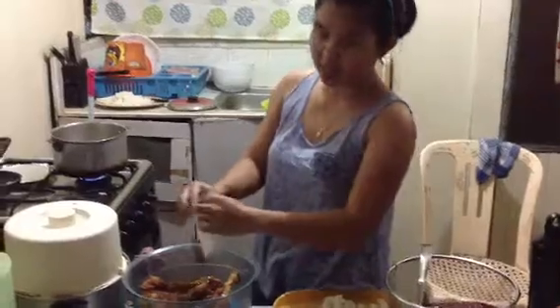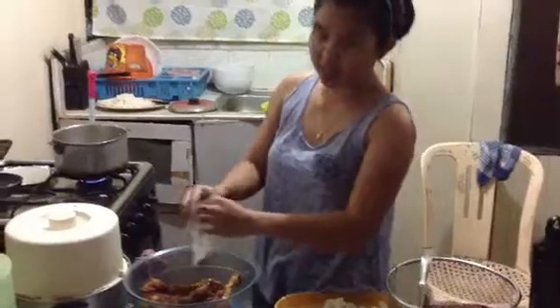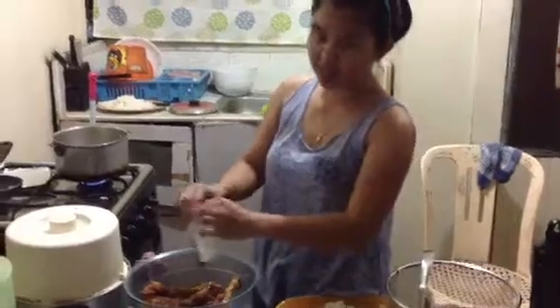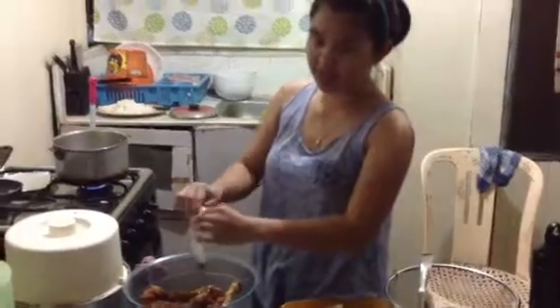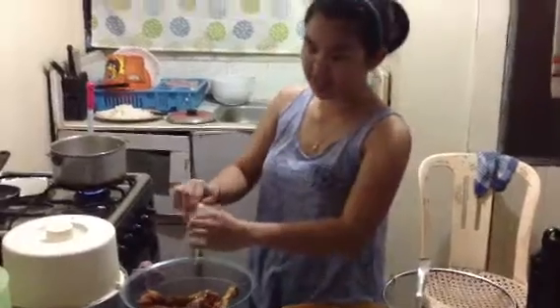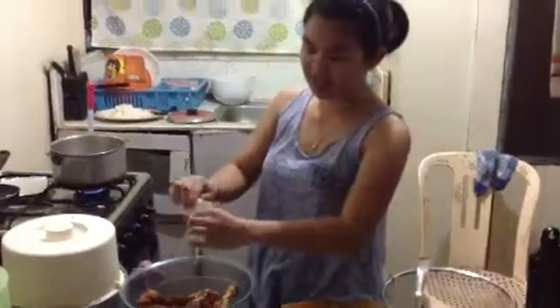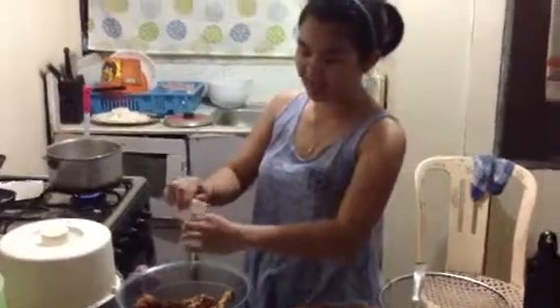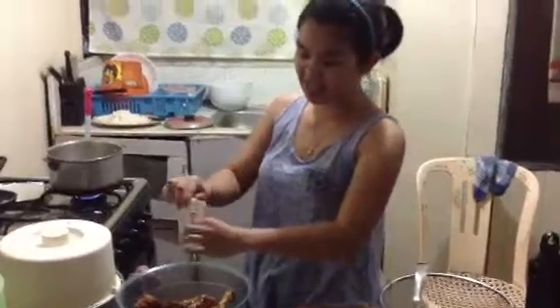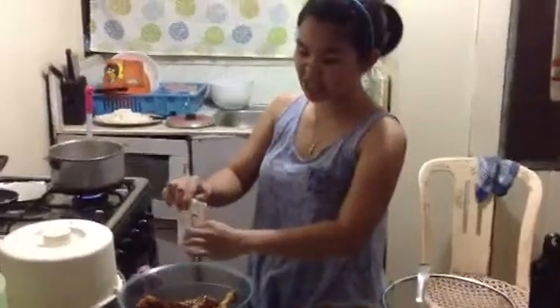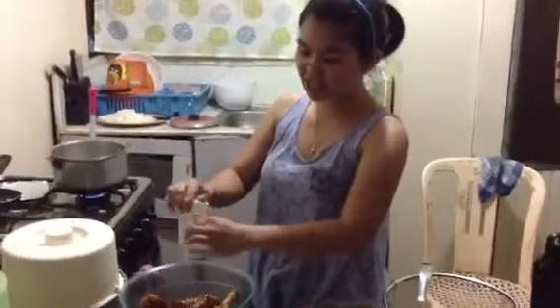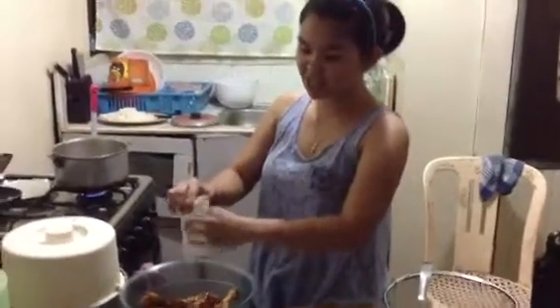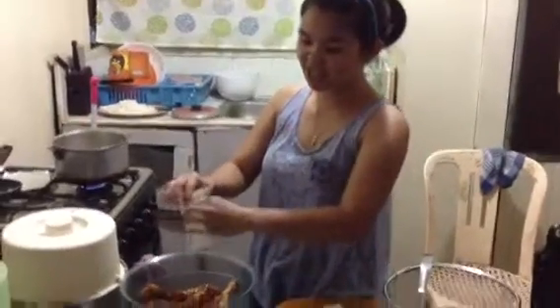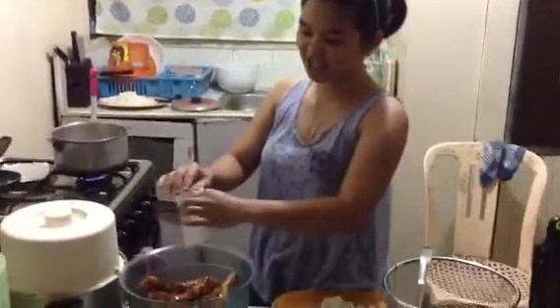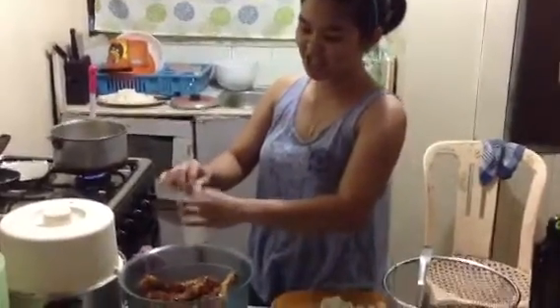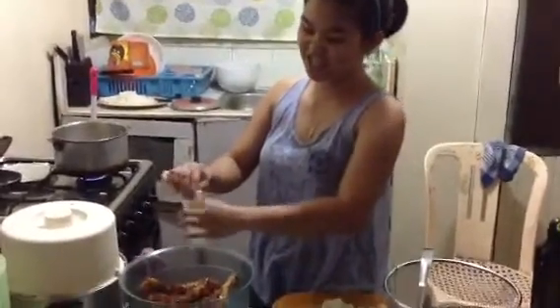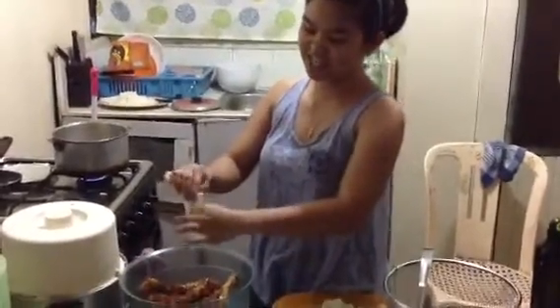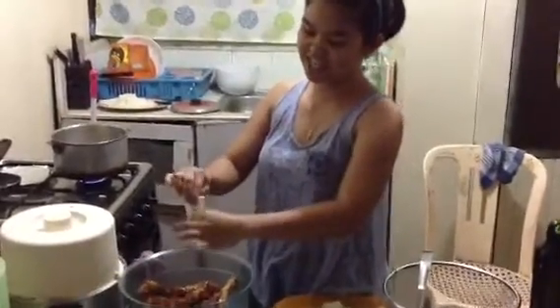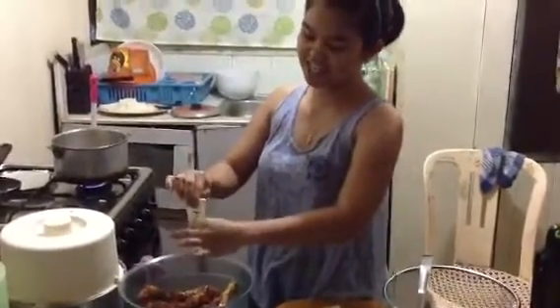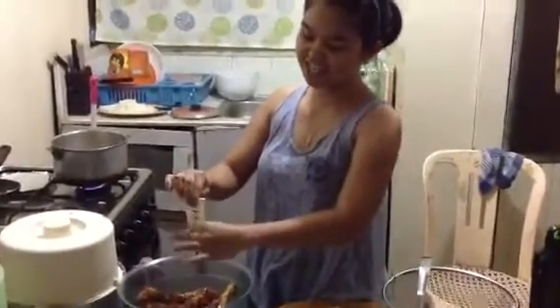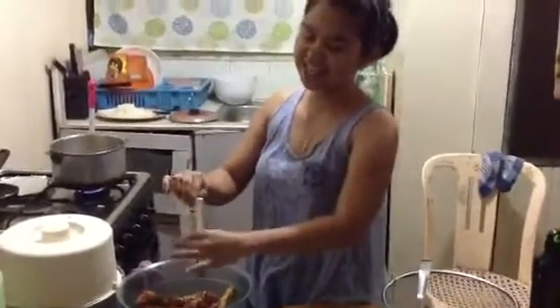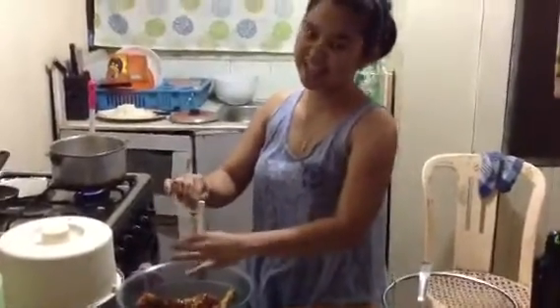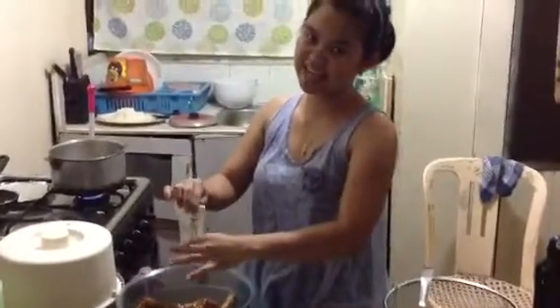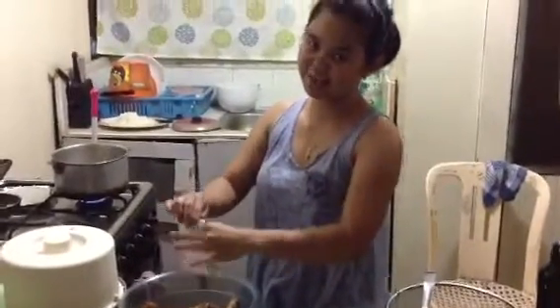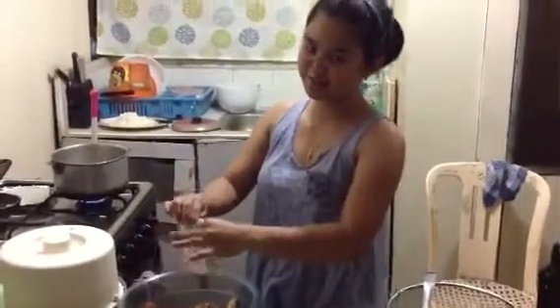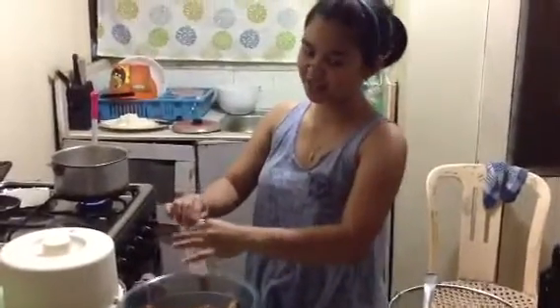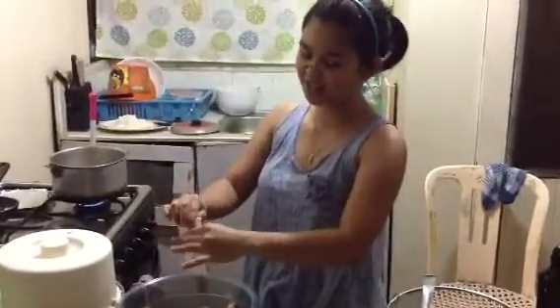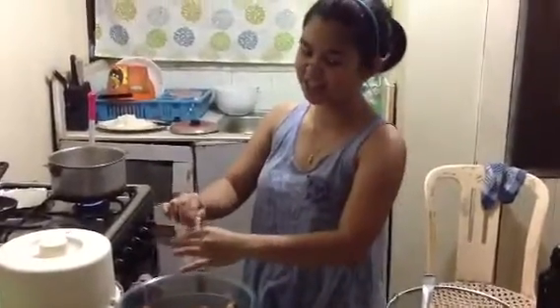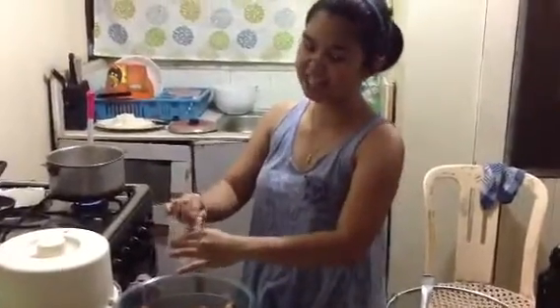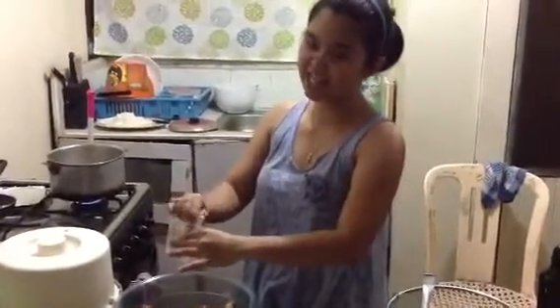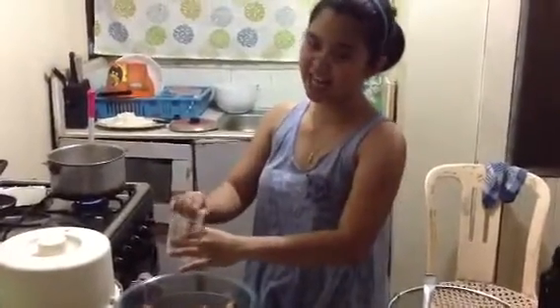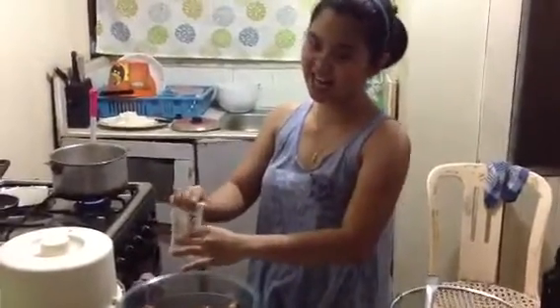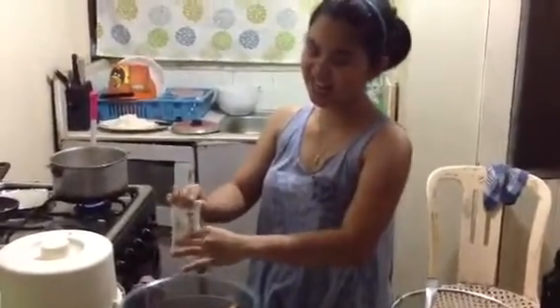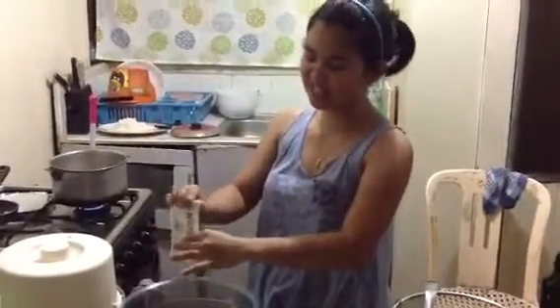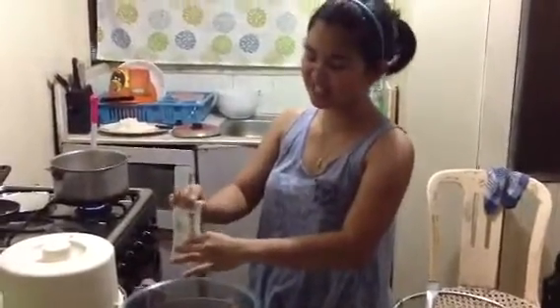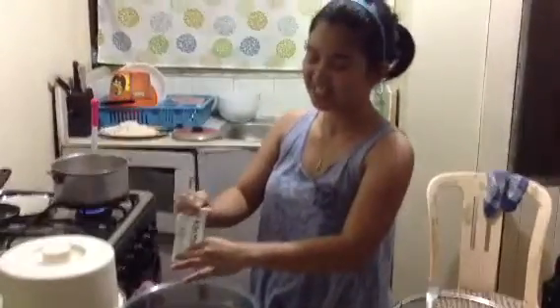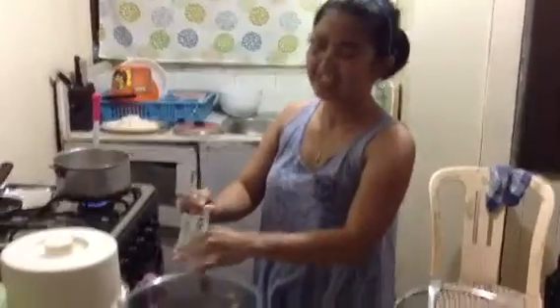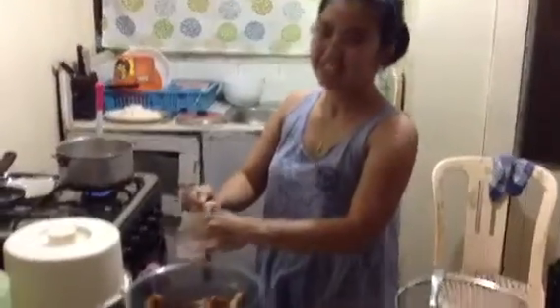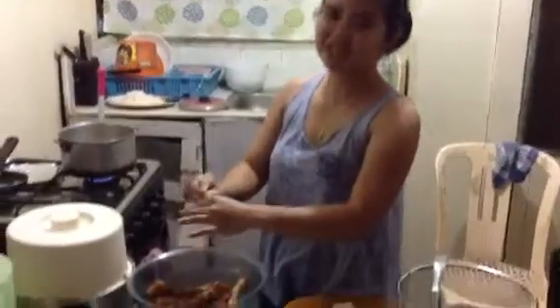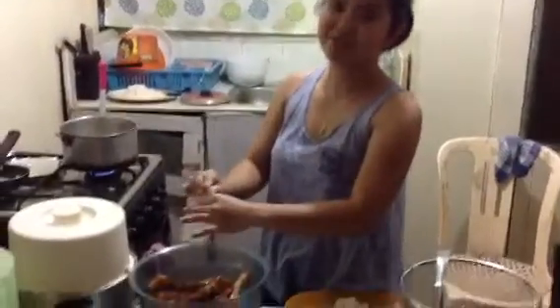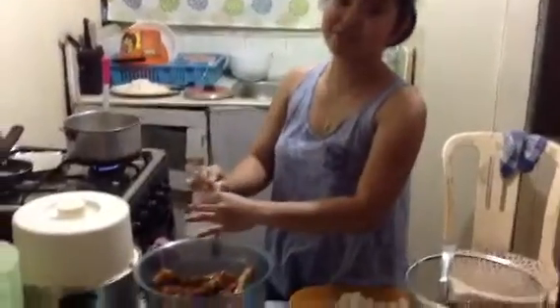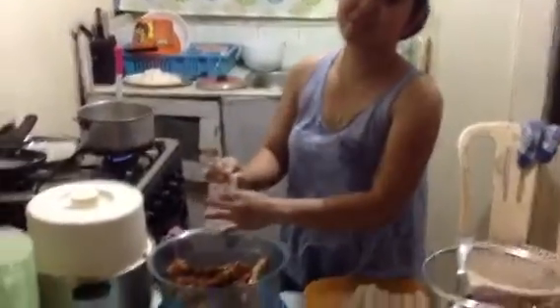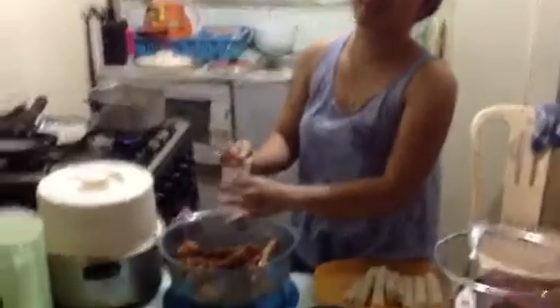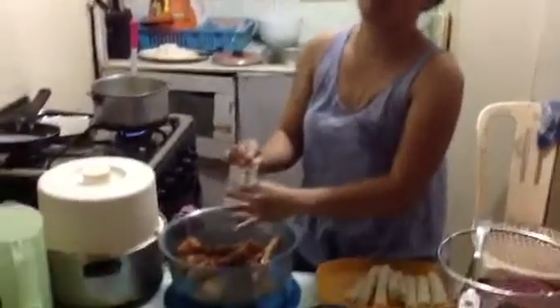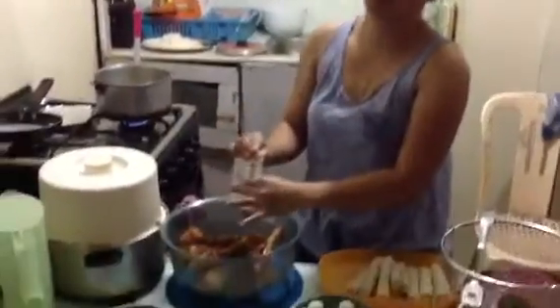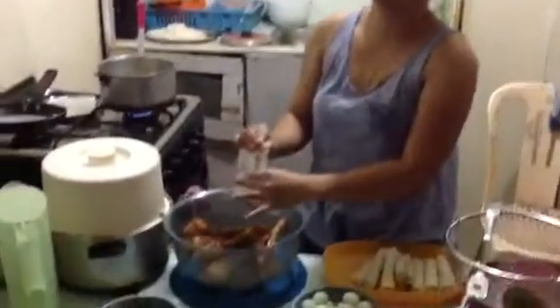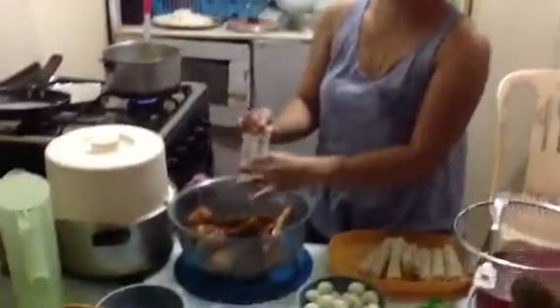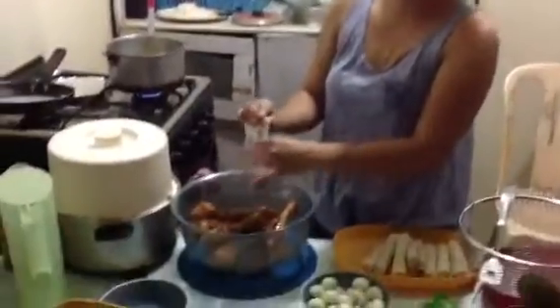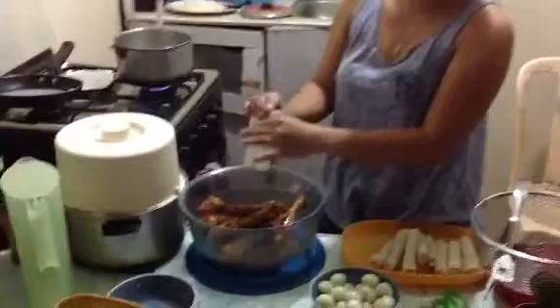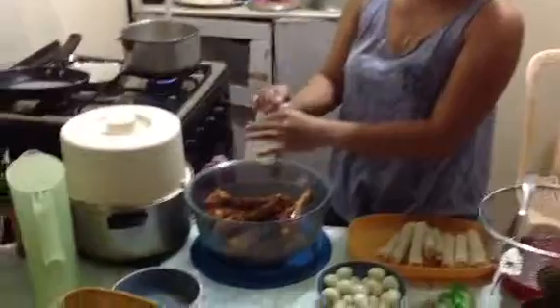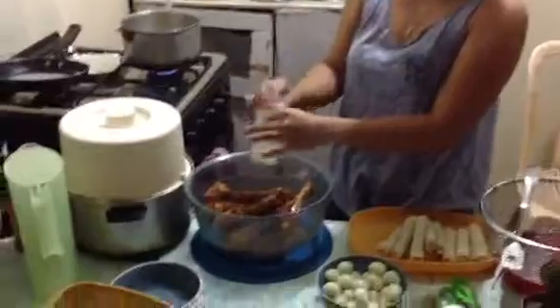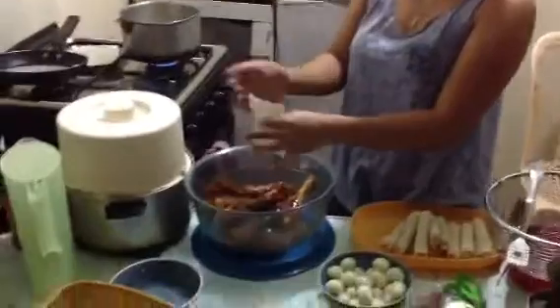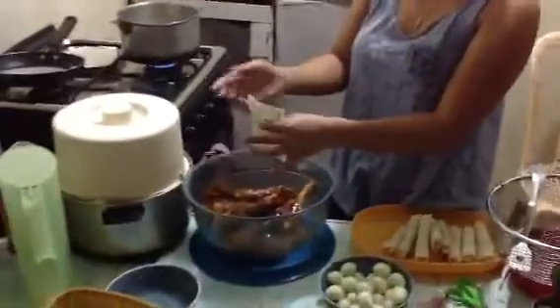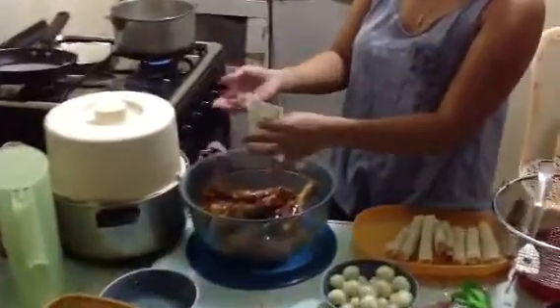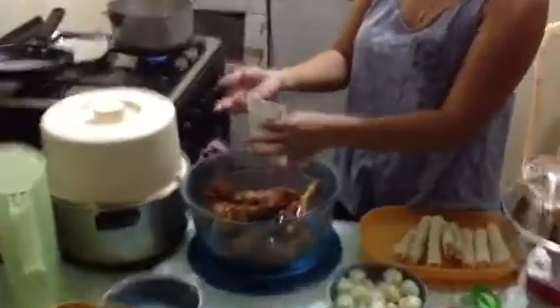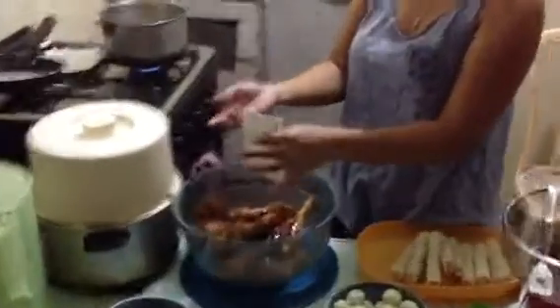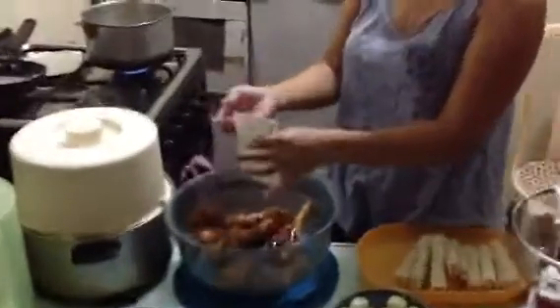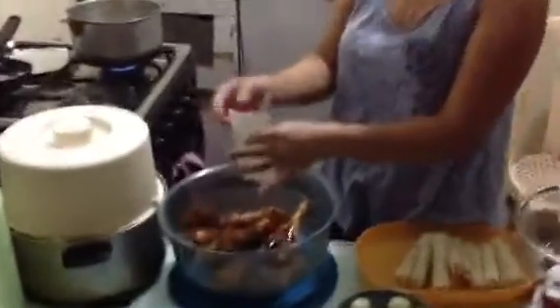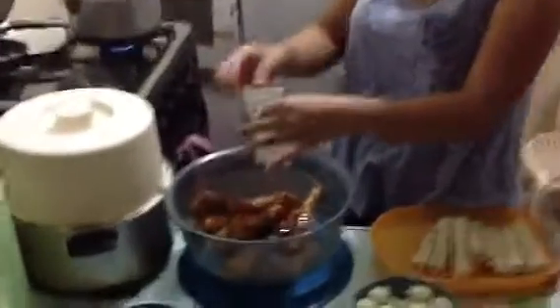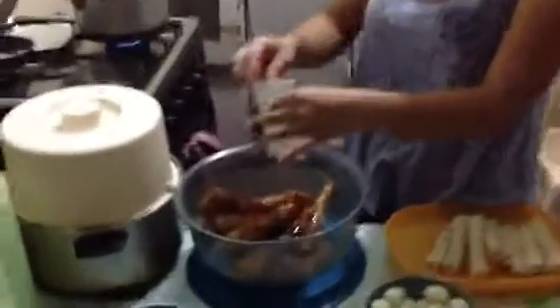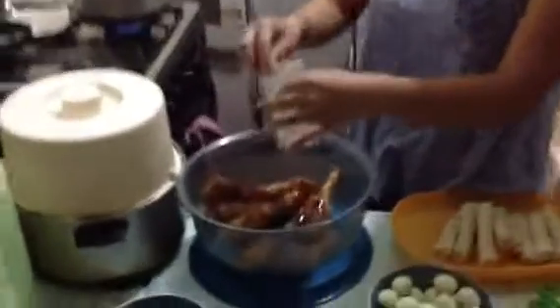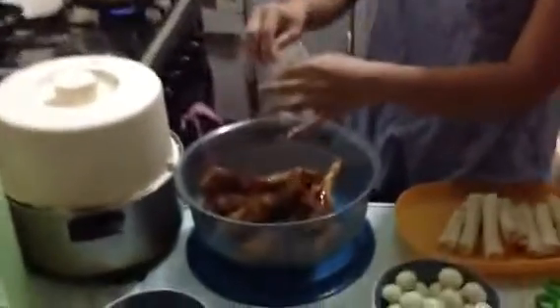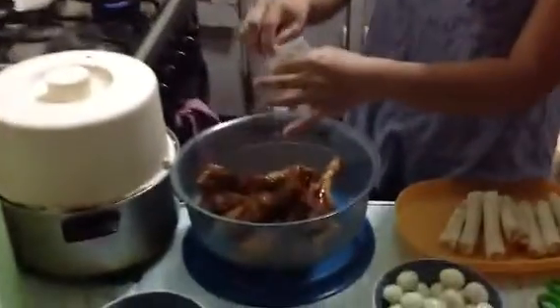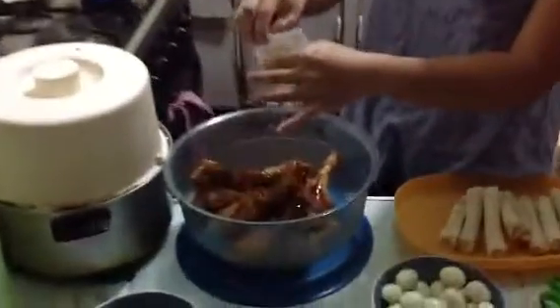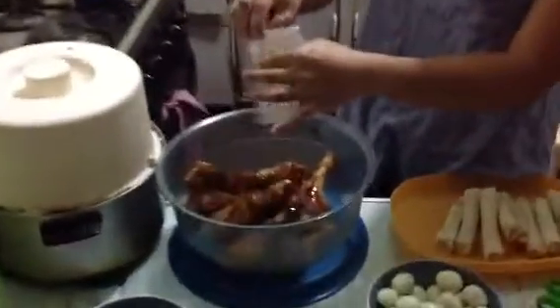I'm making Korean chicken and now I'm putting the sauce. This is from McCormick. It's so easy to use.